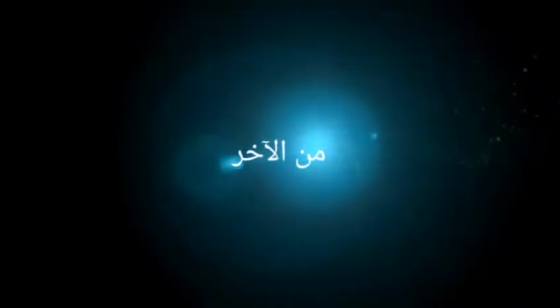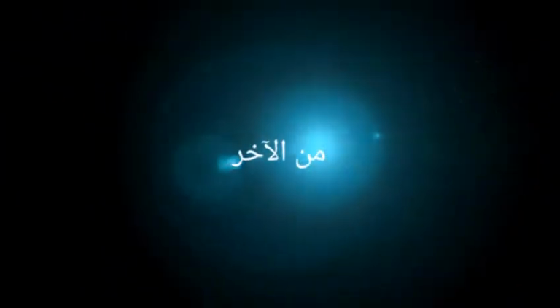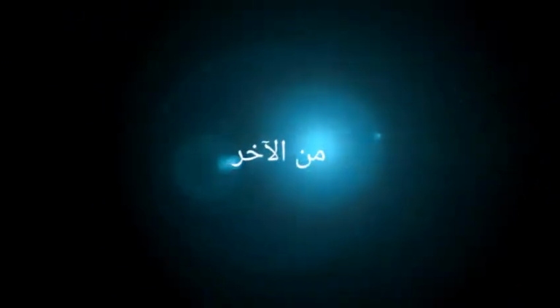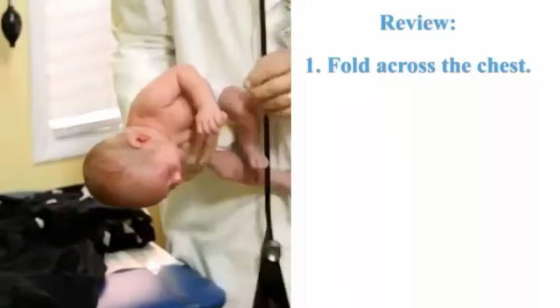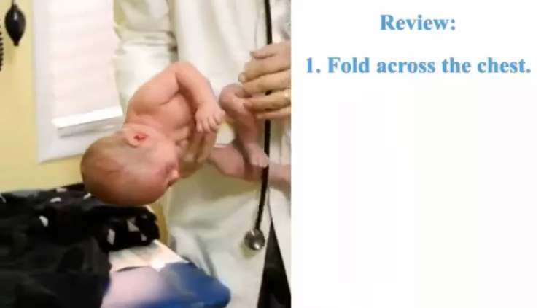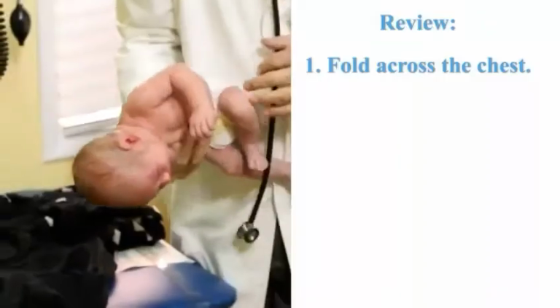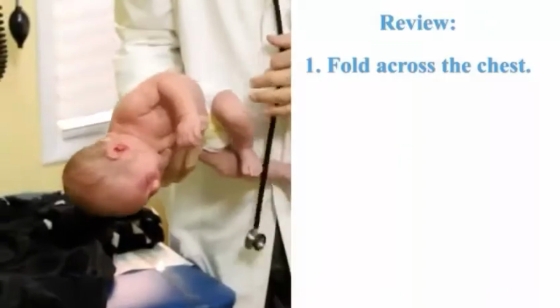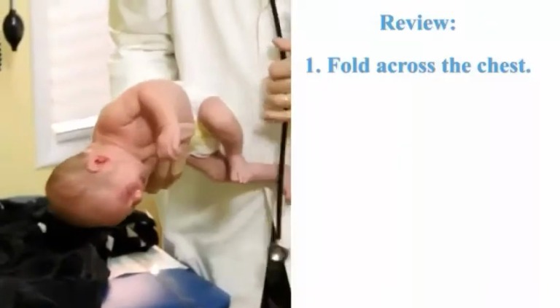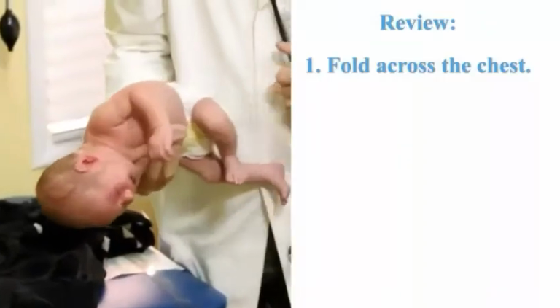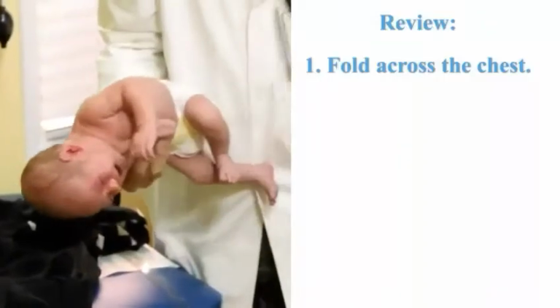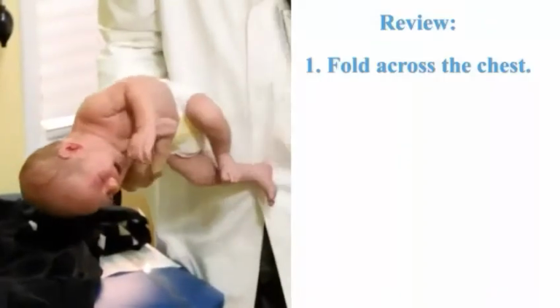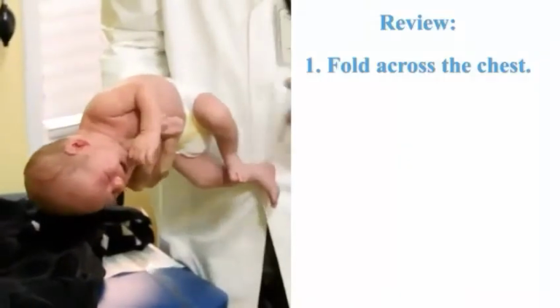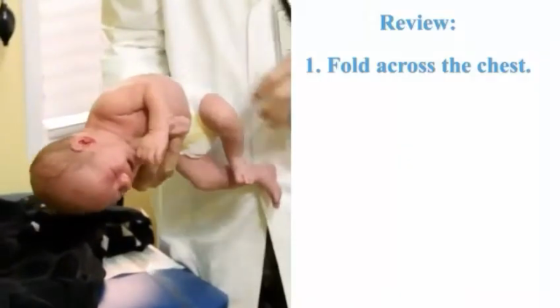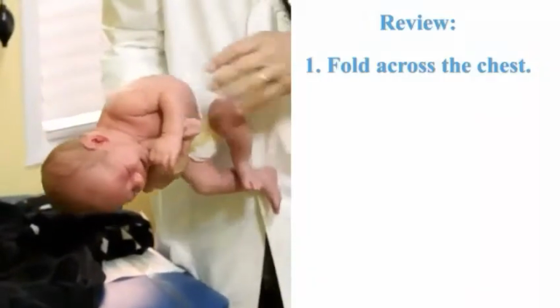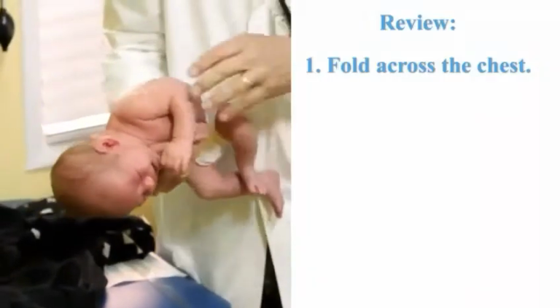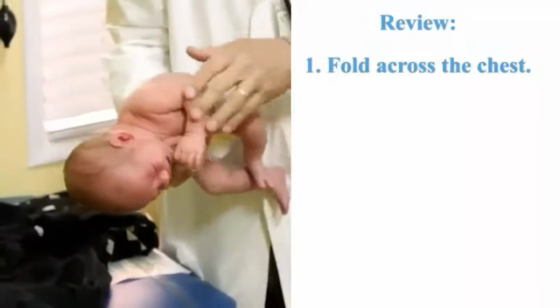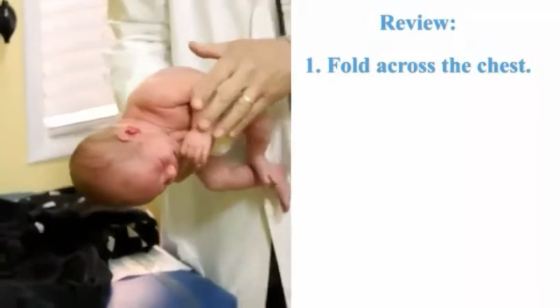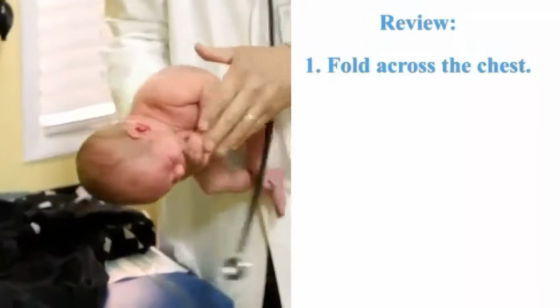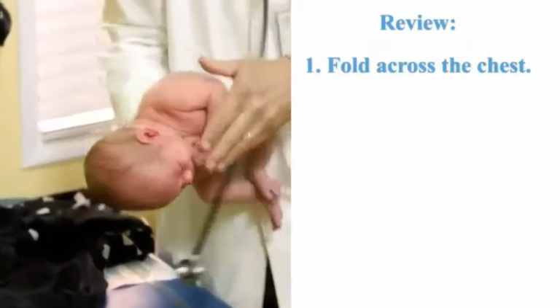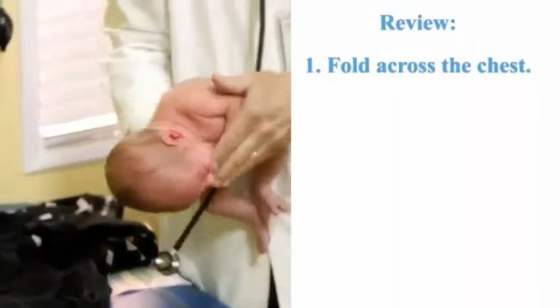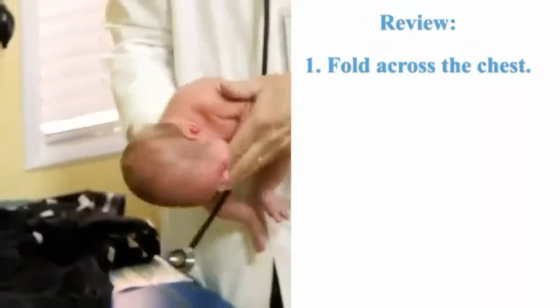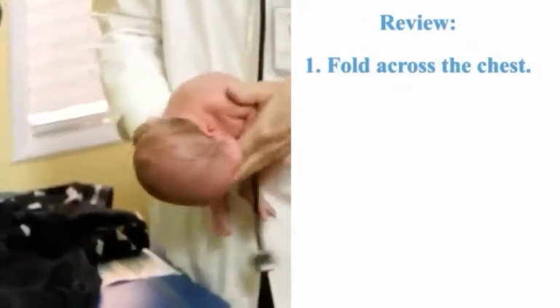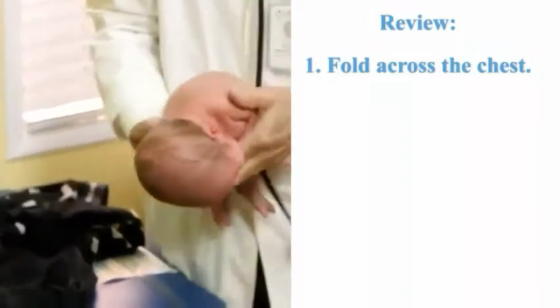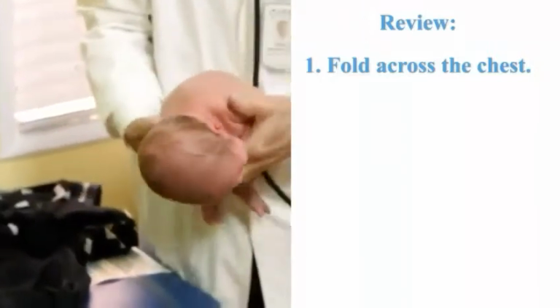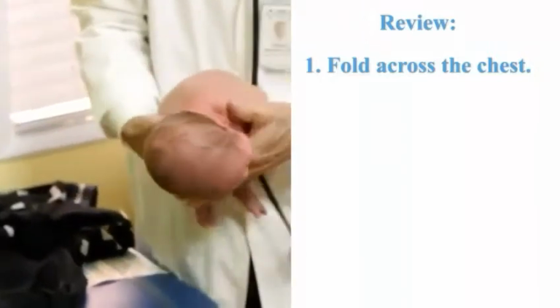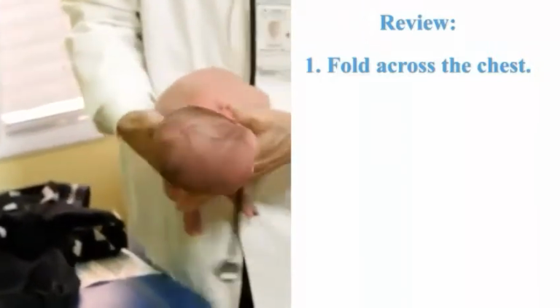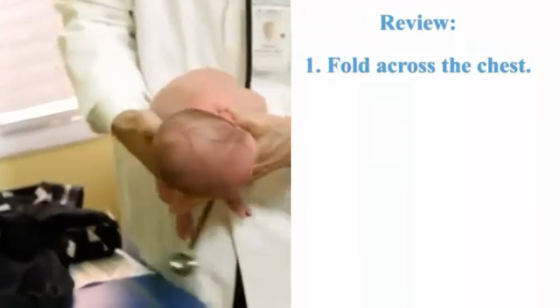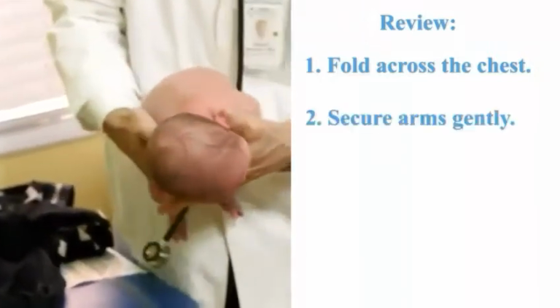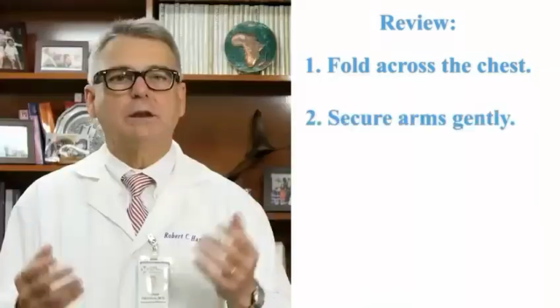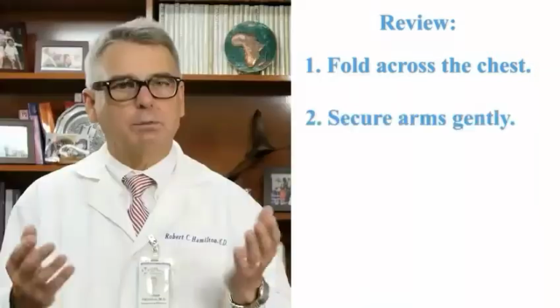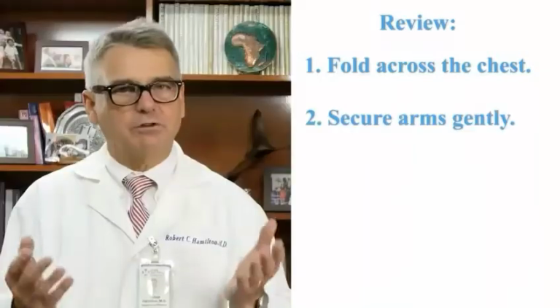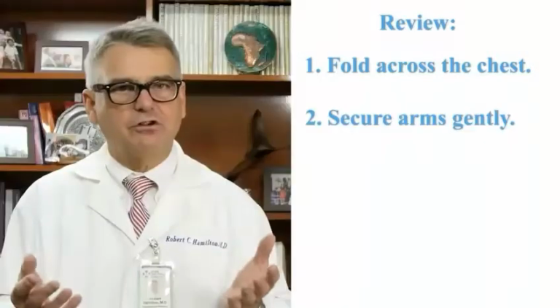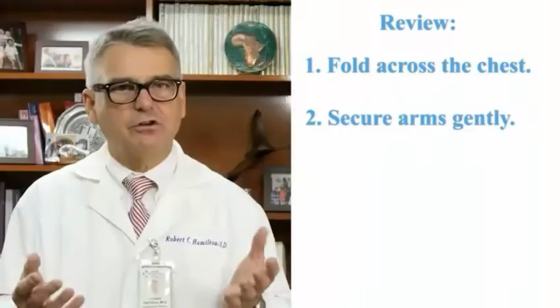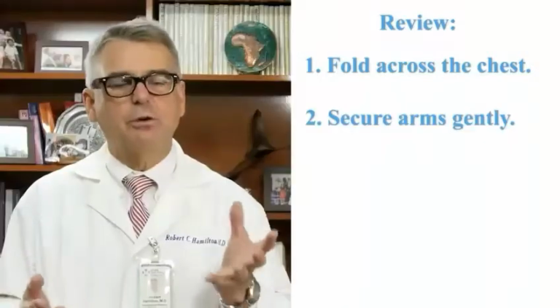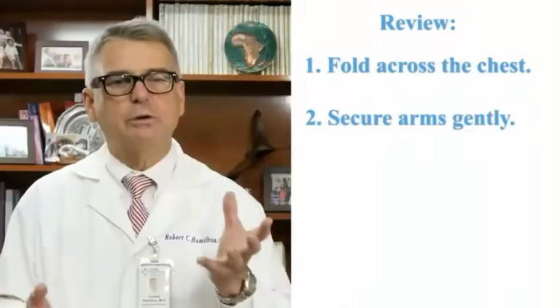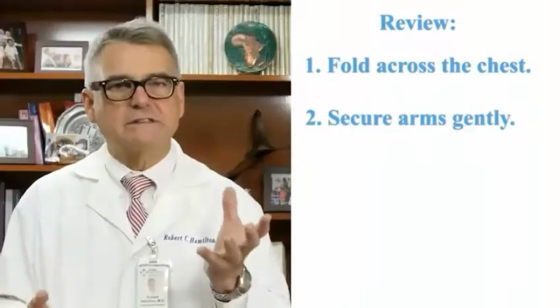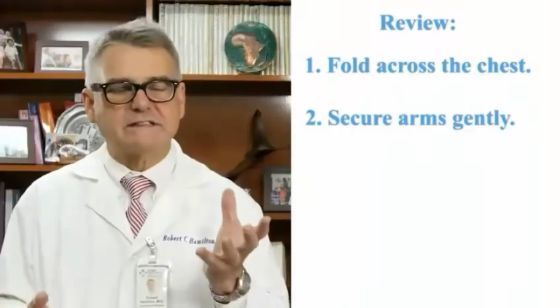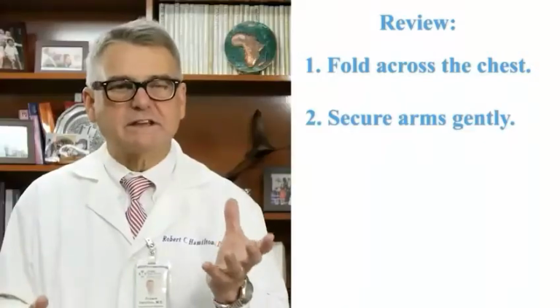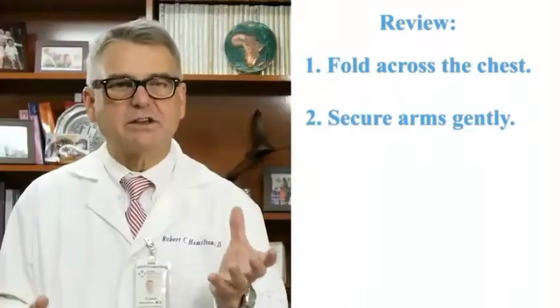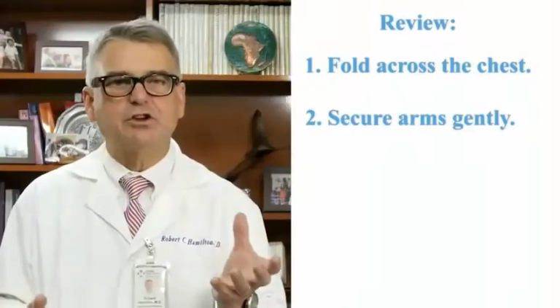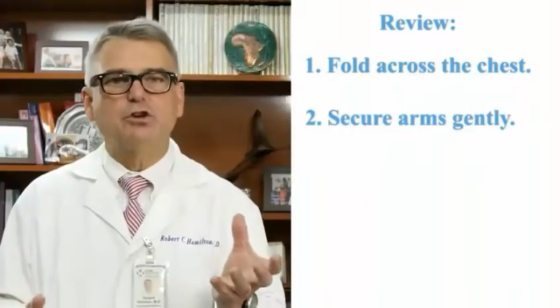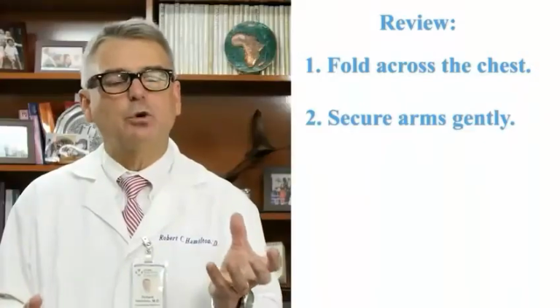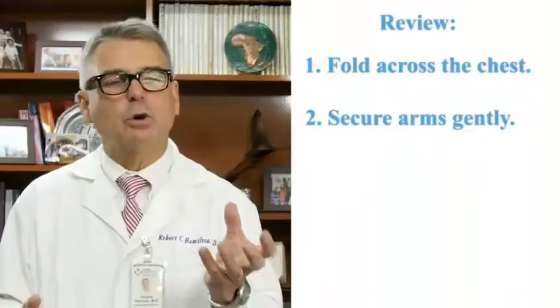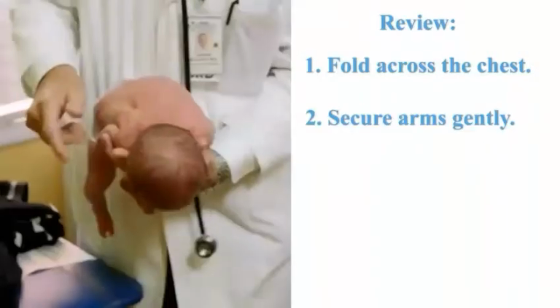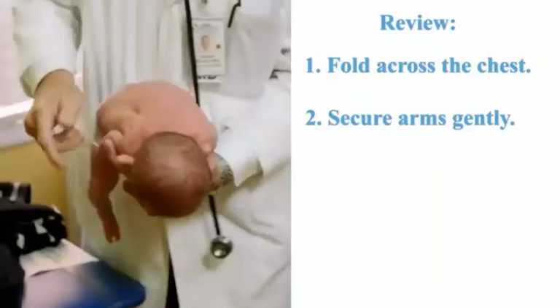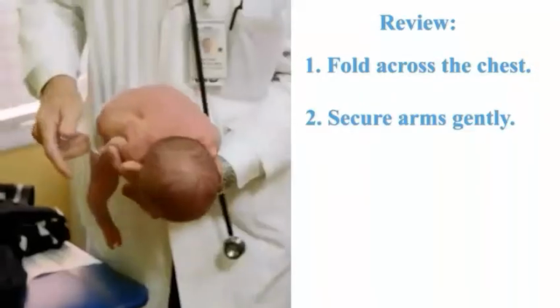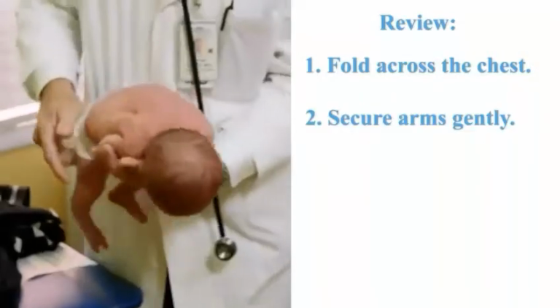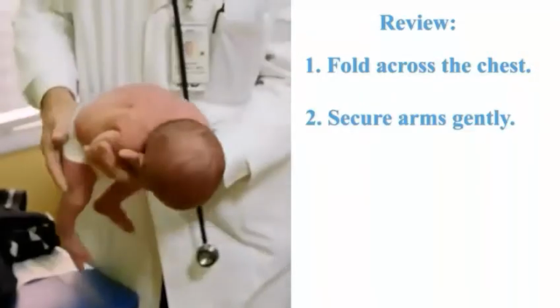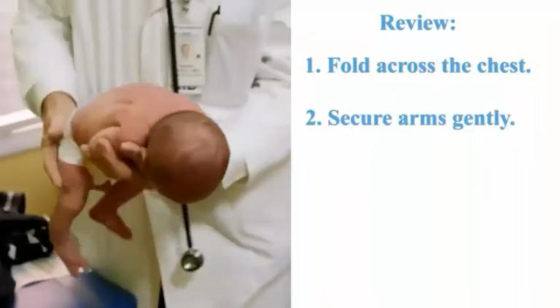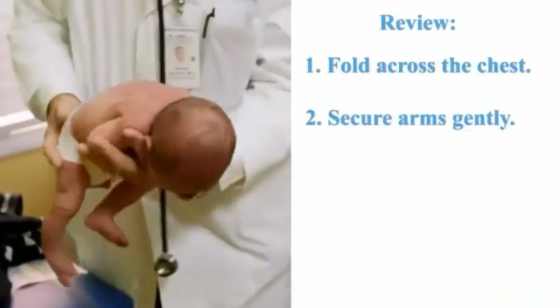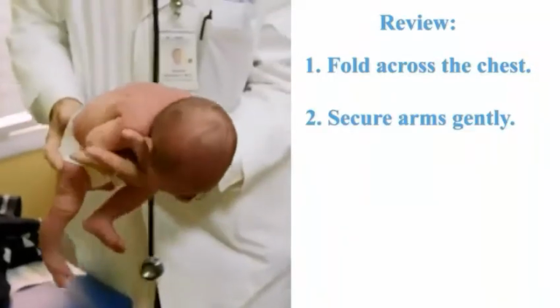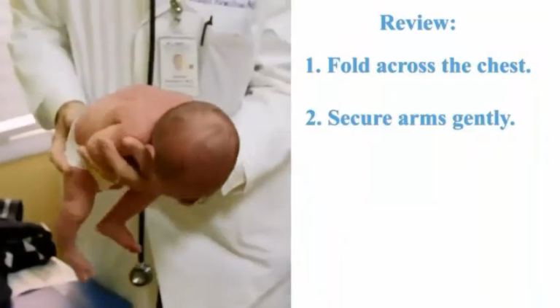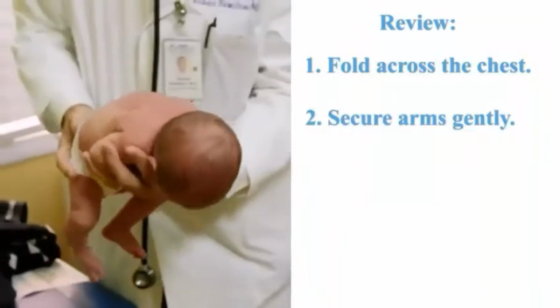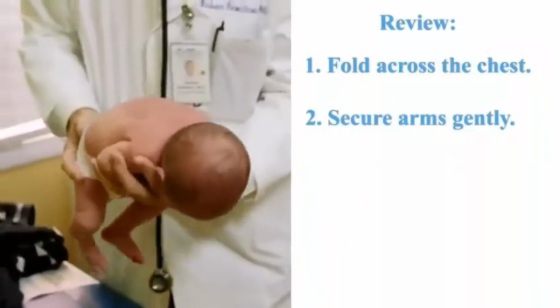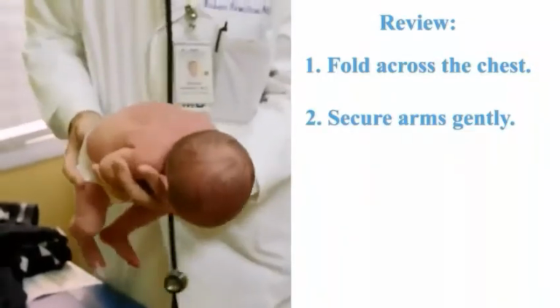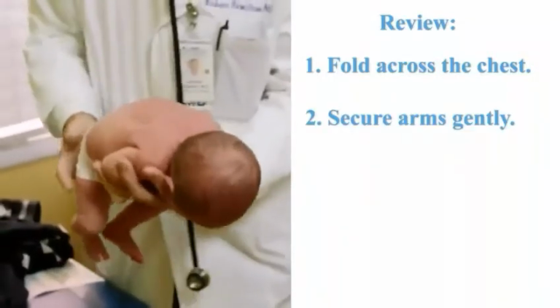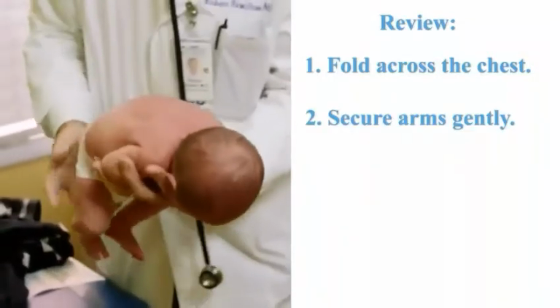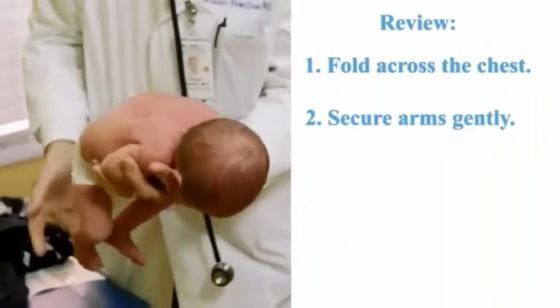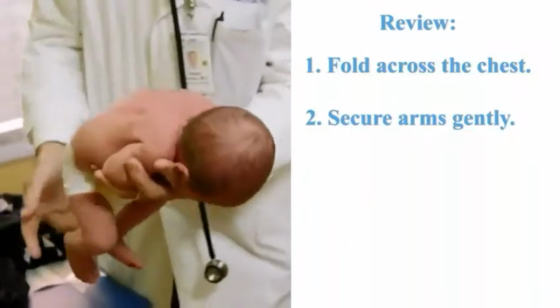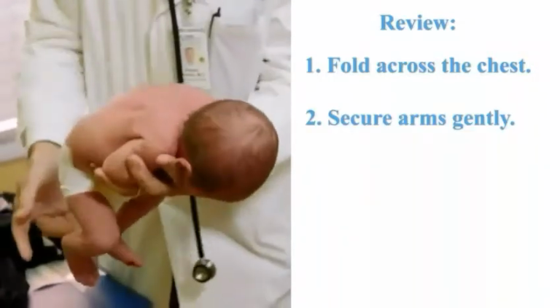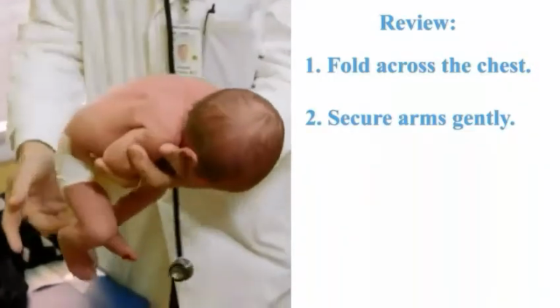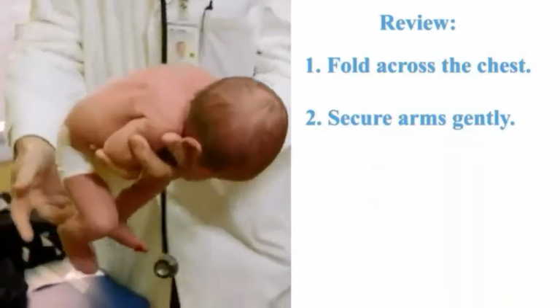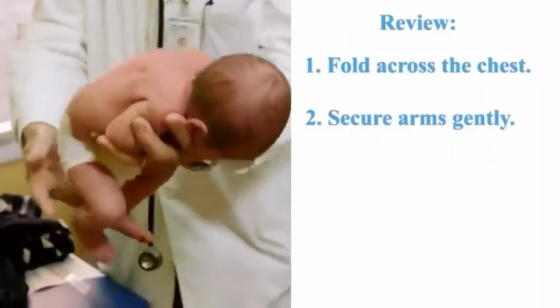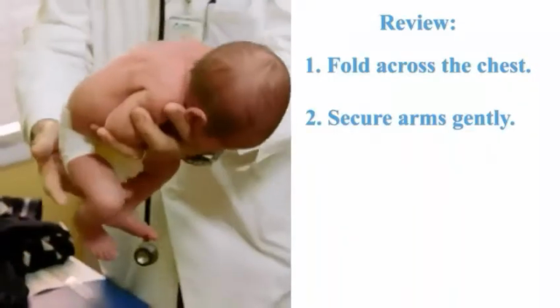Number one, you fold the arms across the chest. Number two, you secure the arms after they're folded.